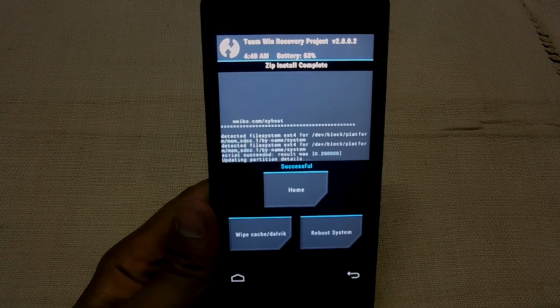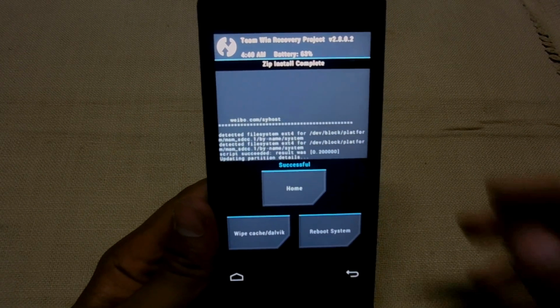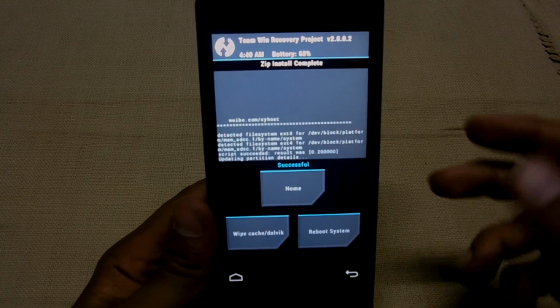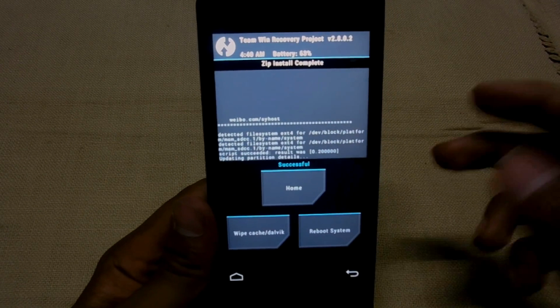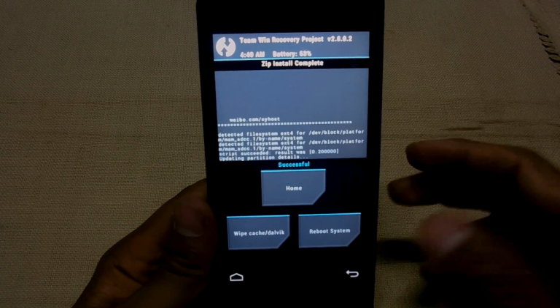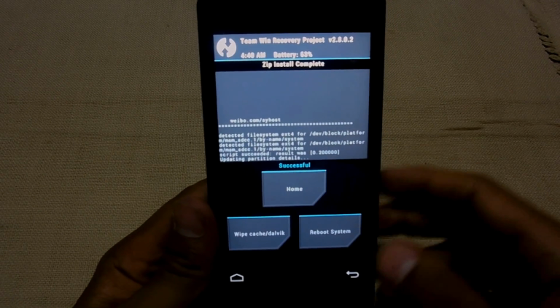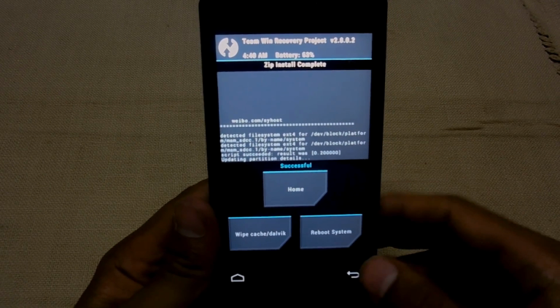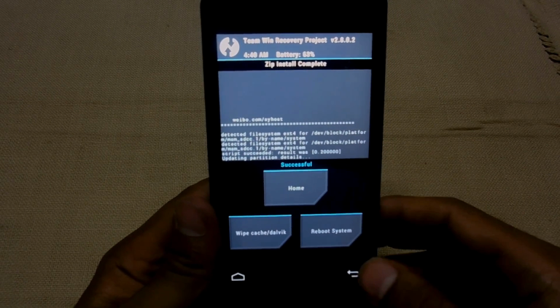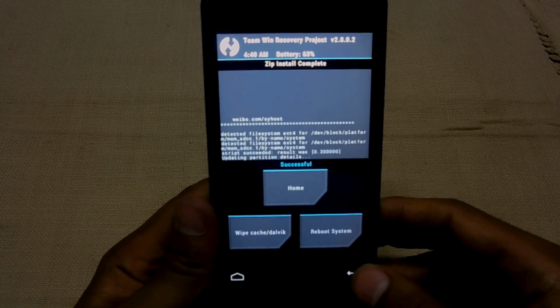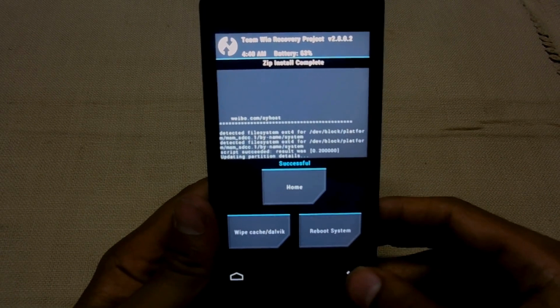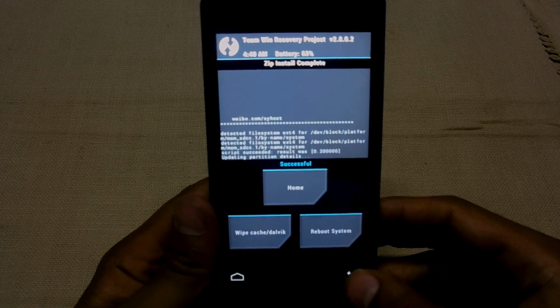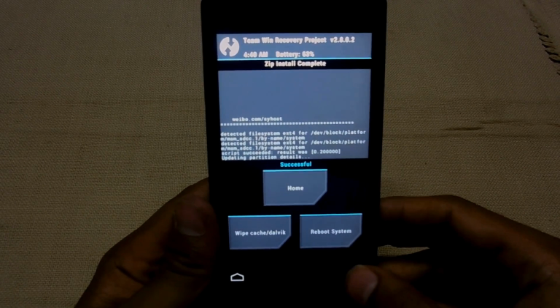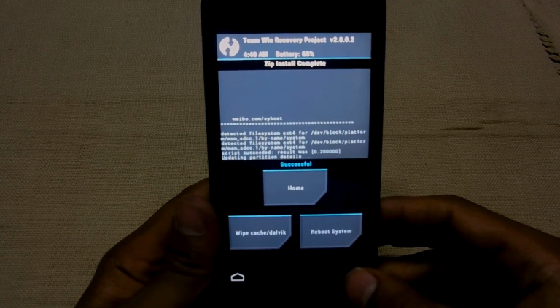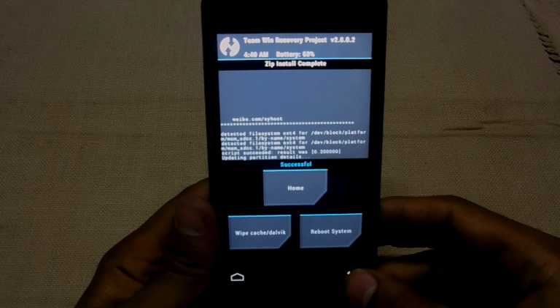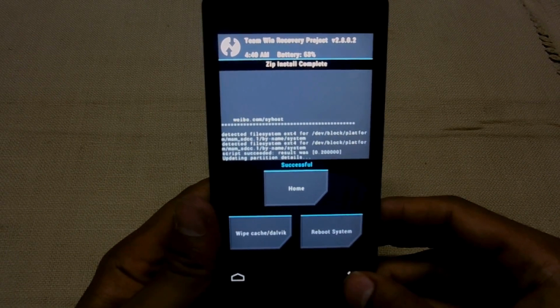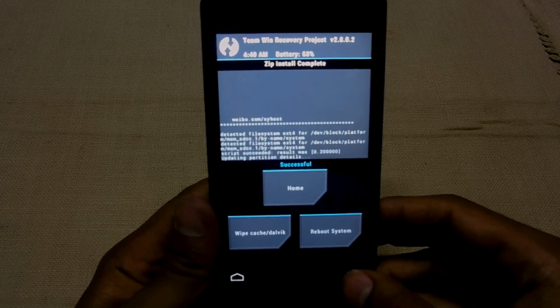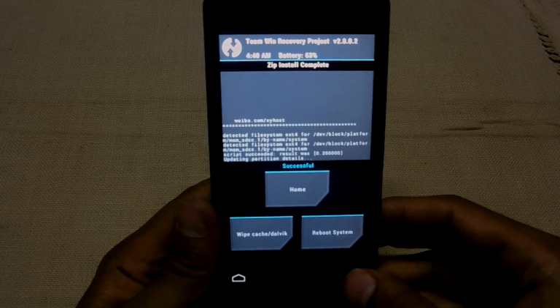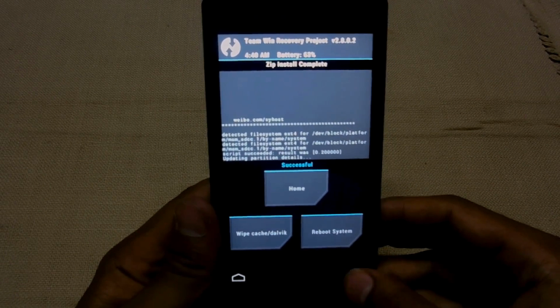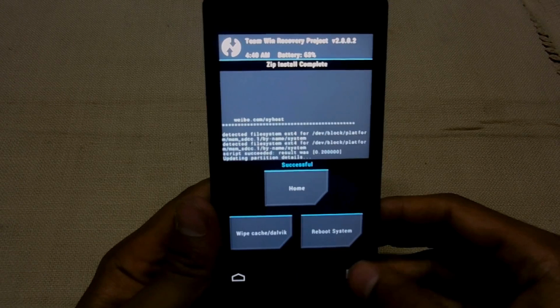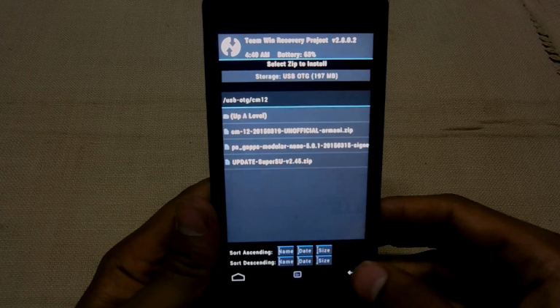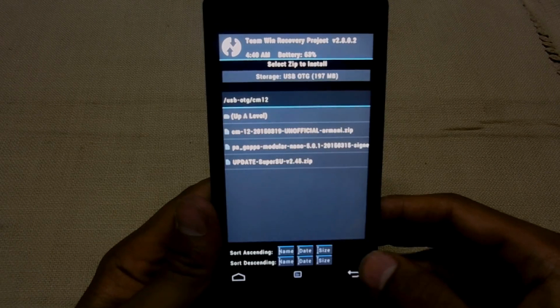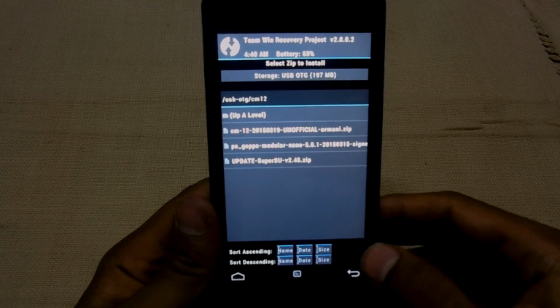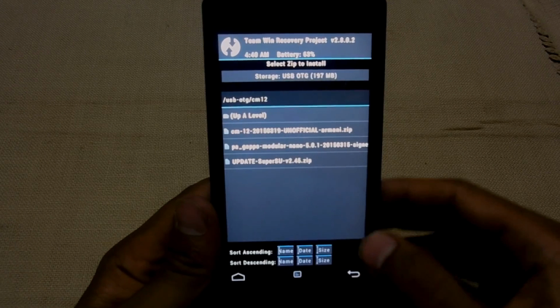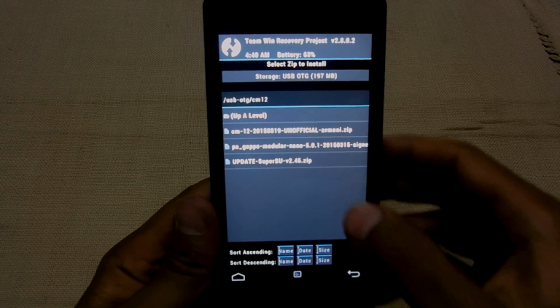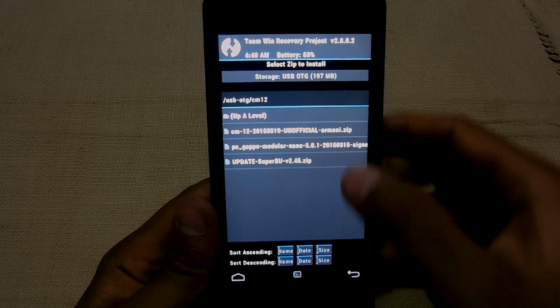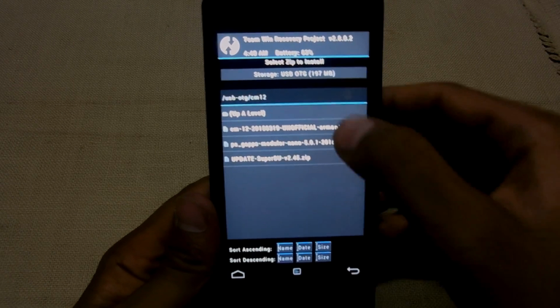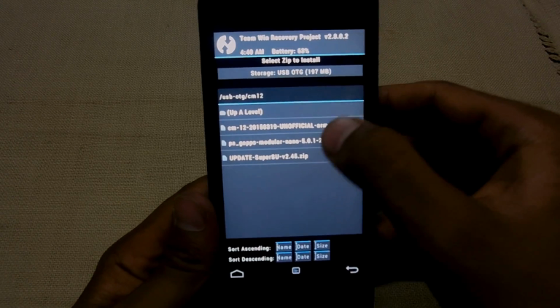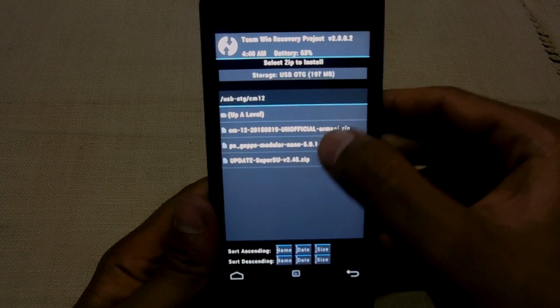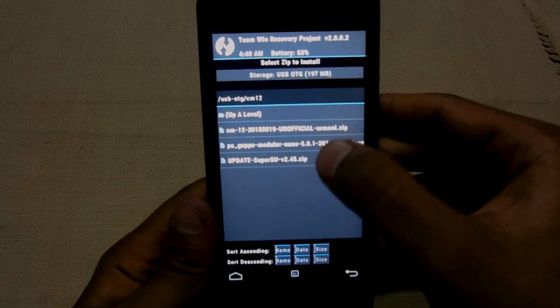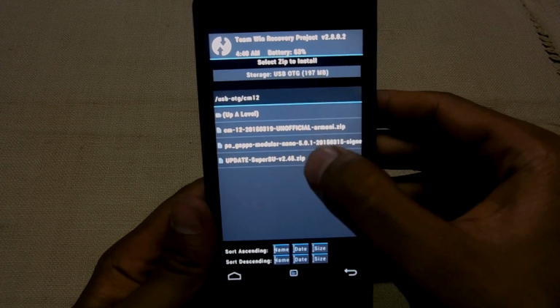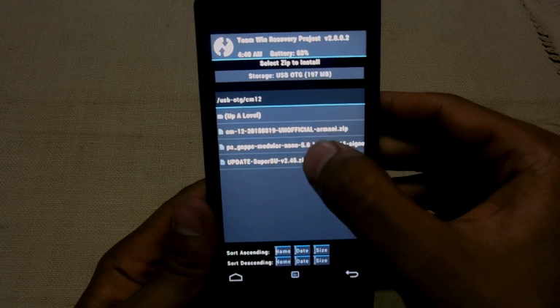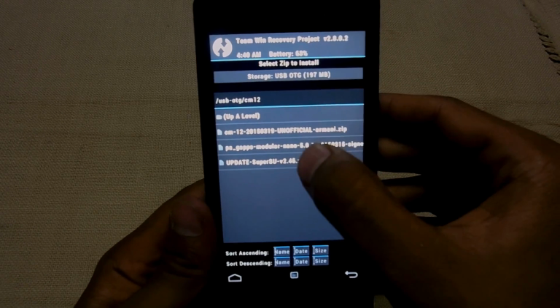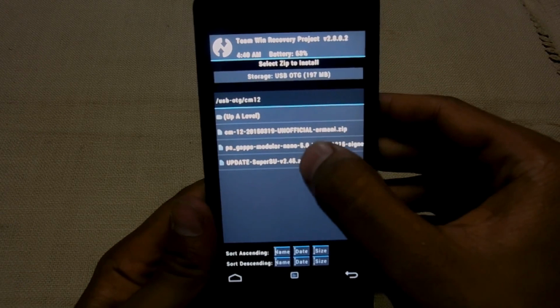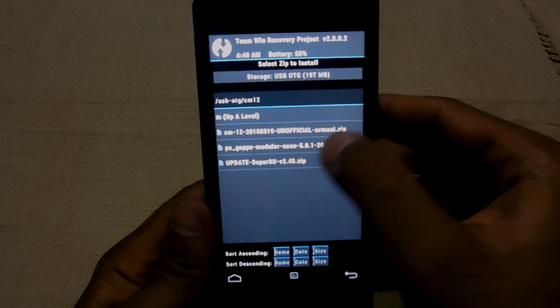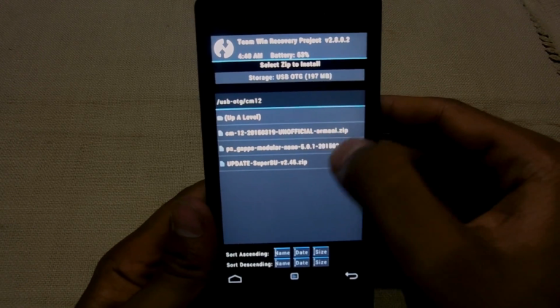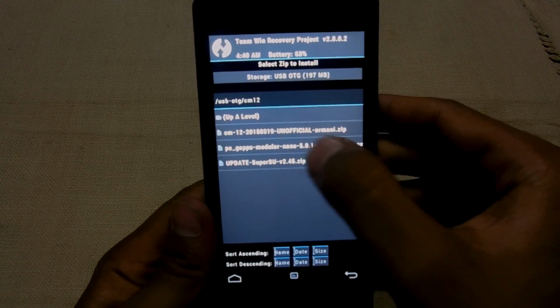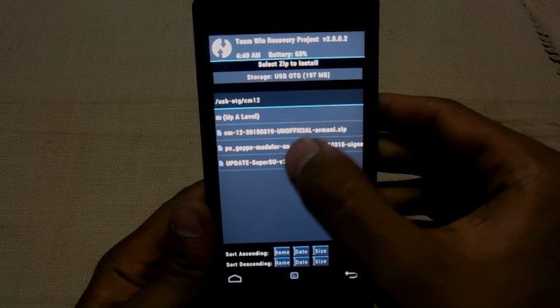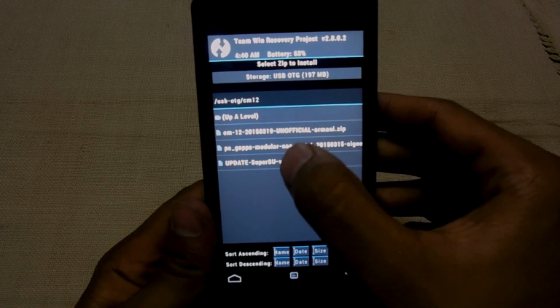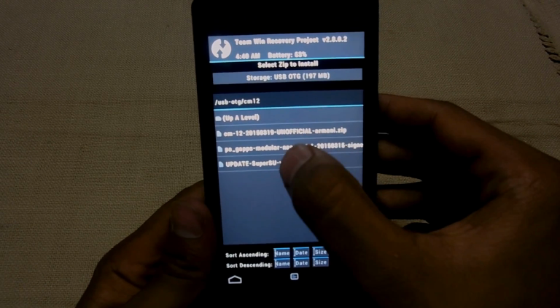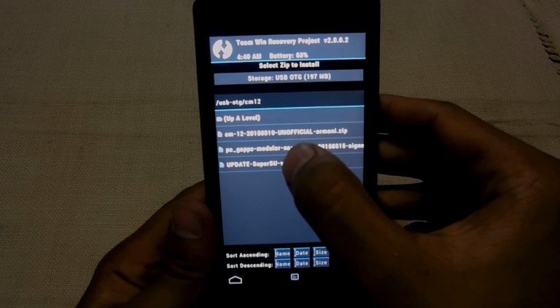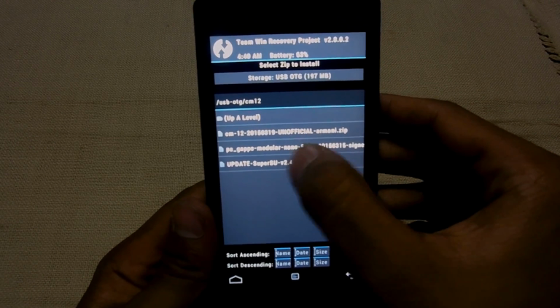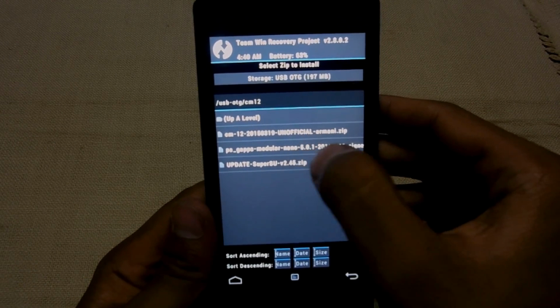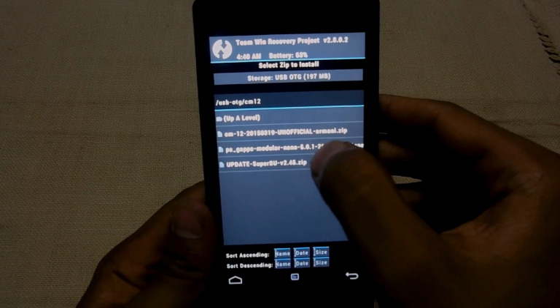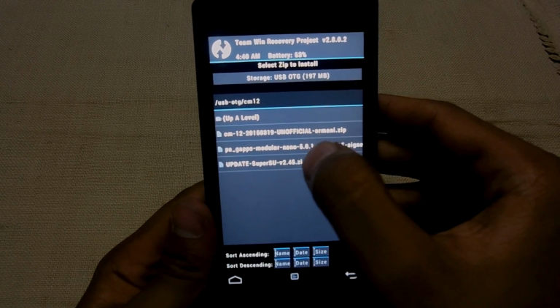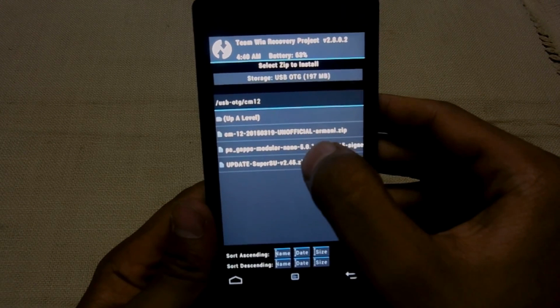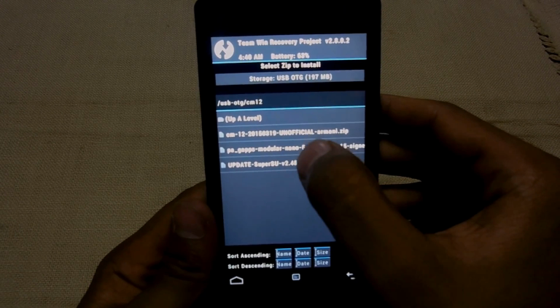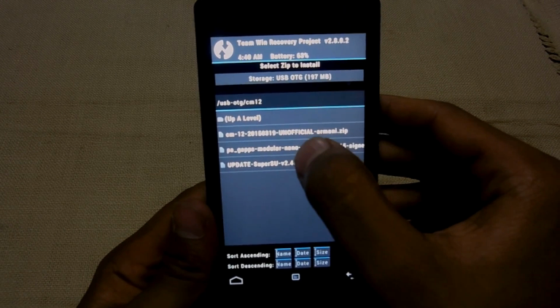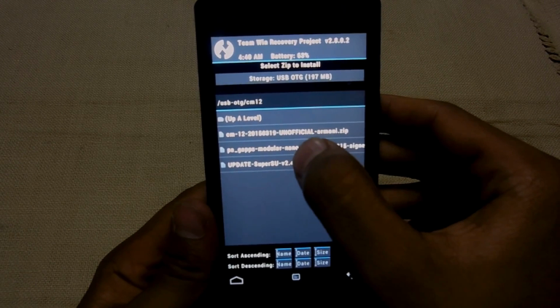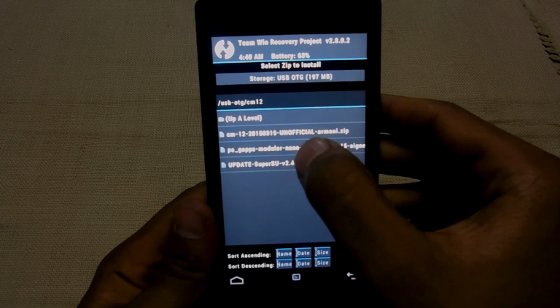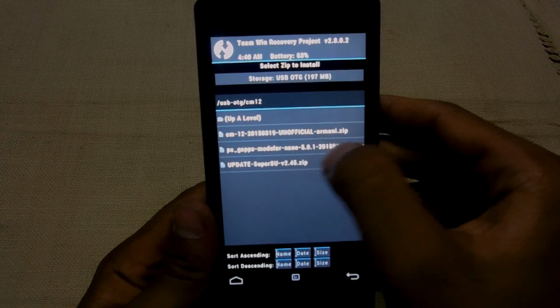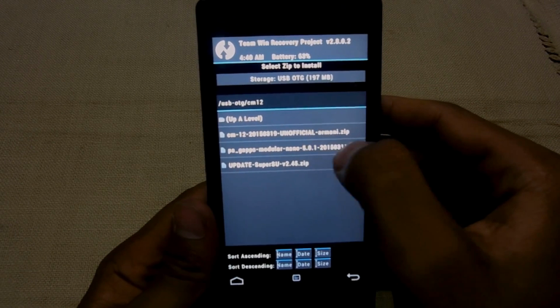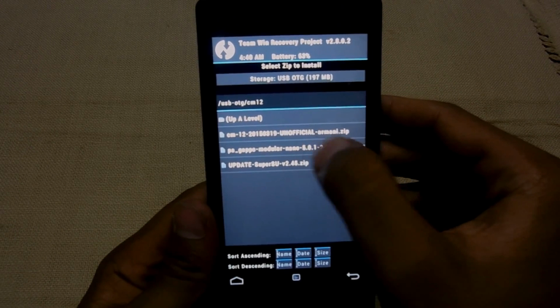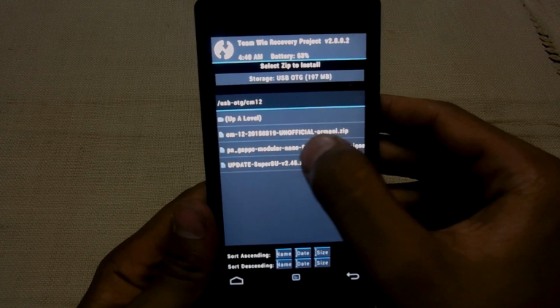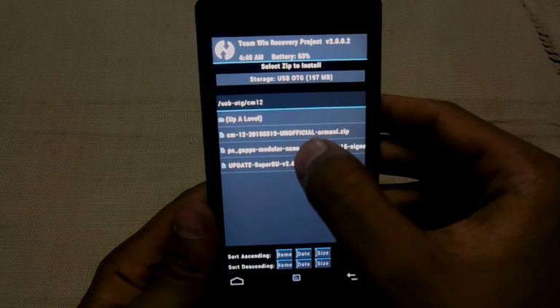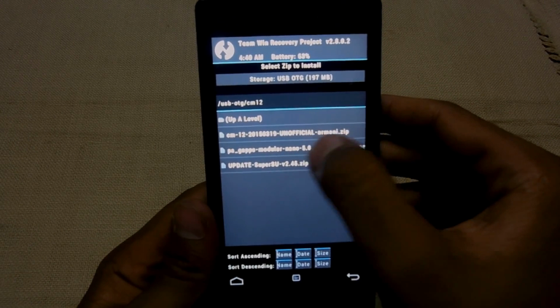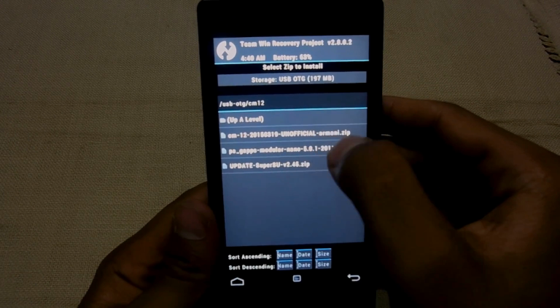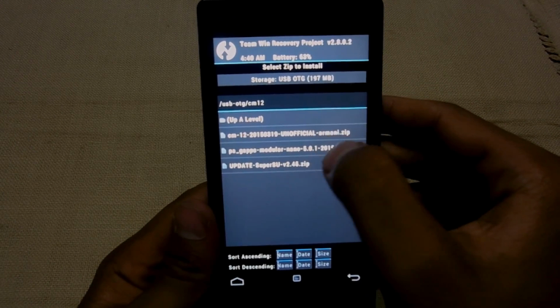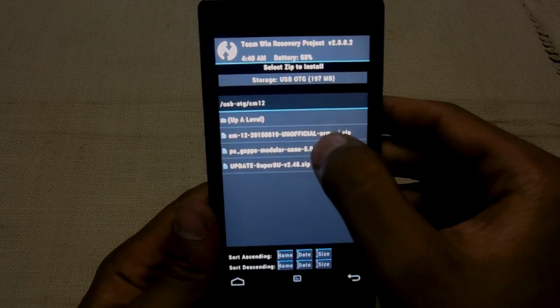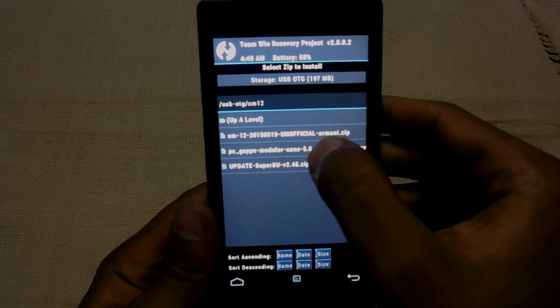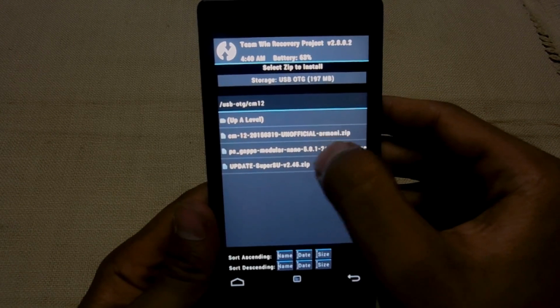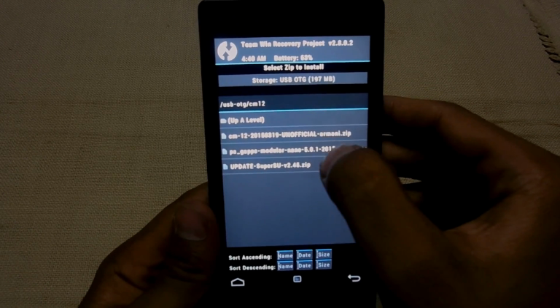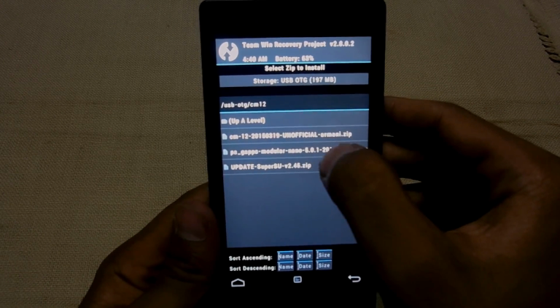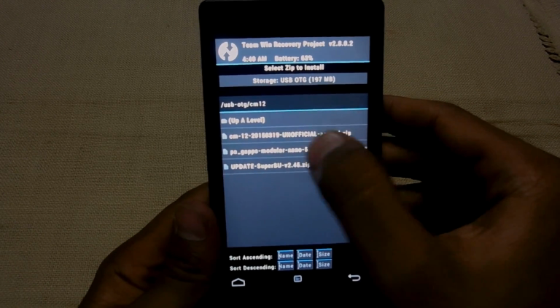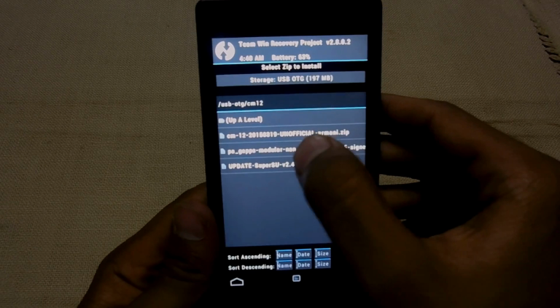The ROM is successfully installed. Then go back and install the nano GApps file.